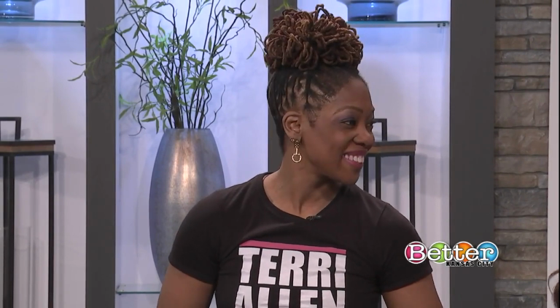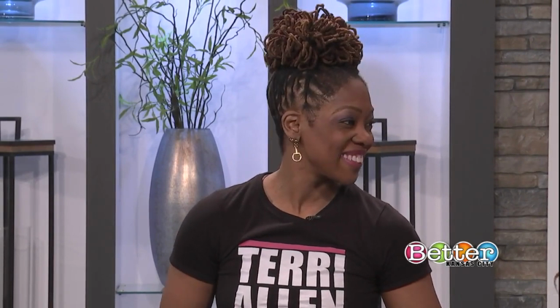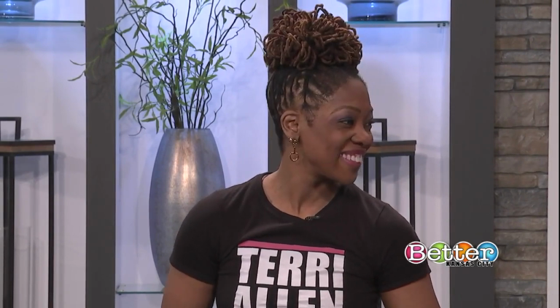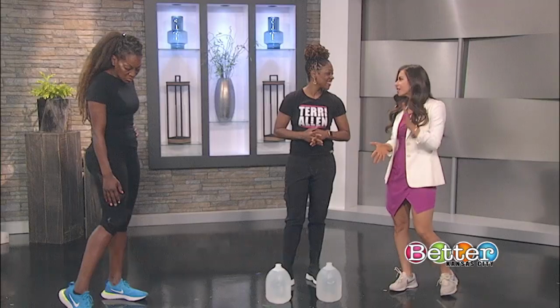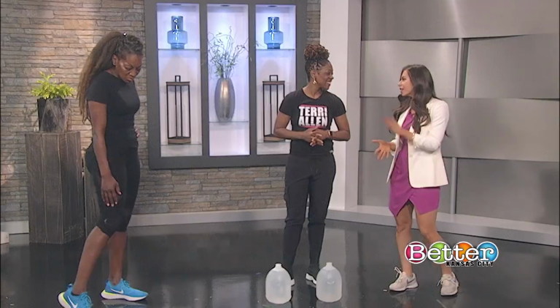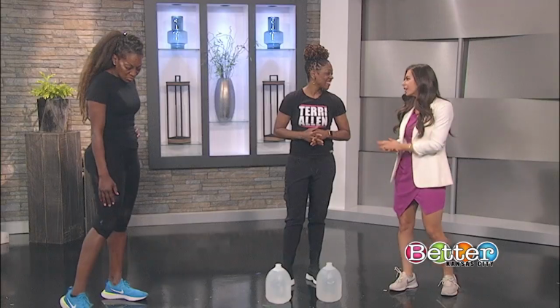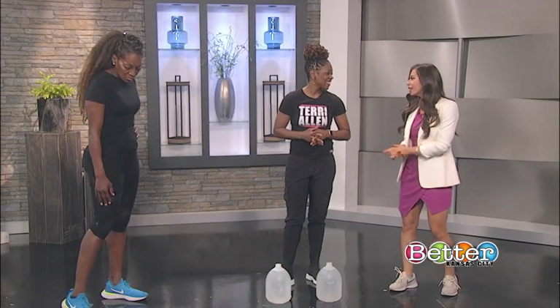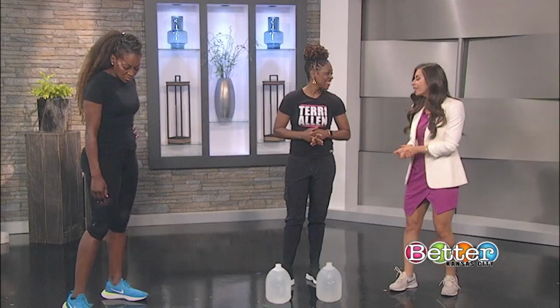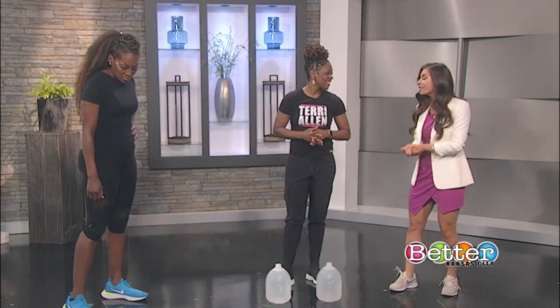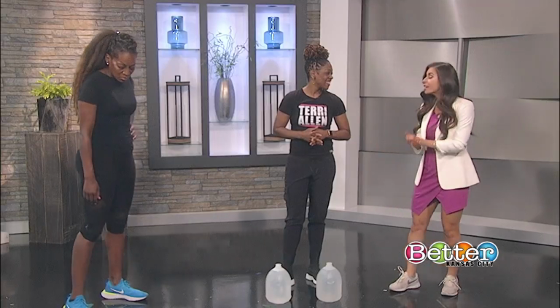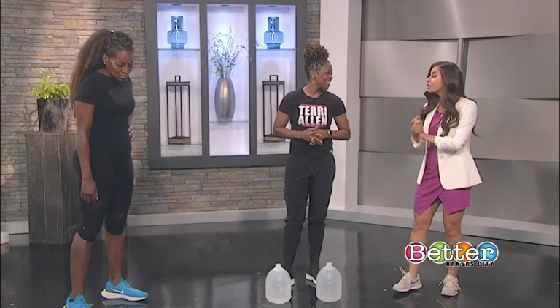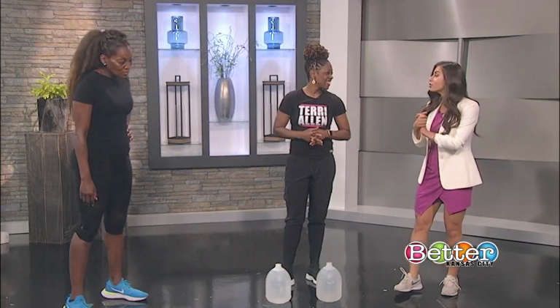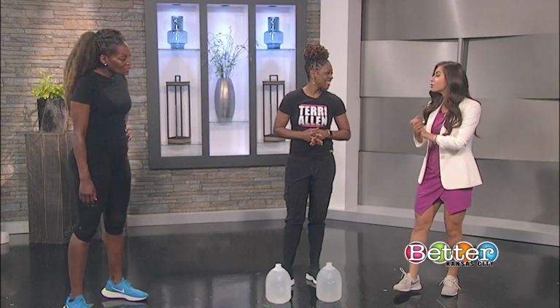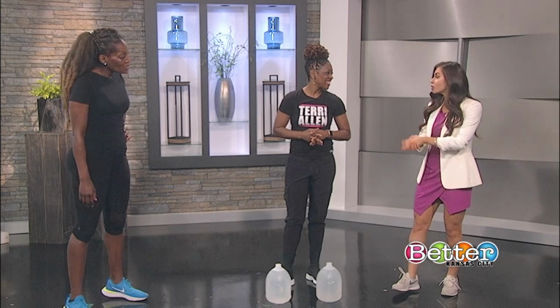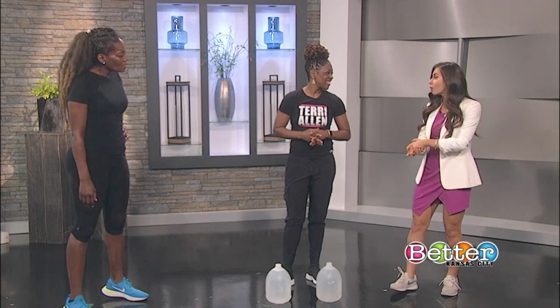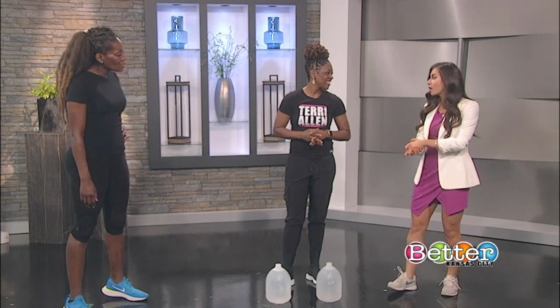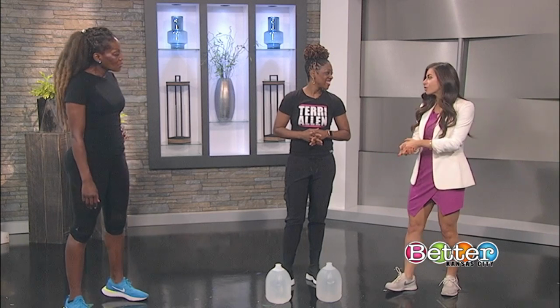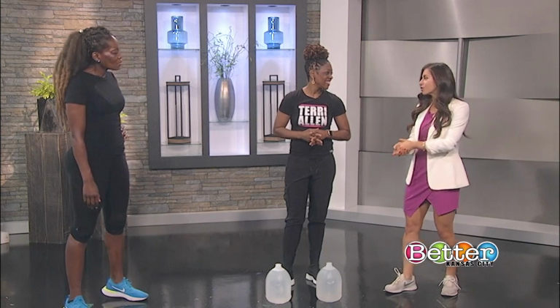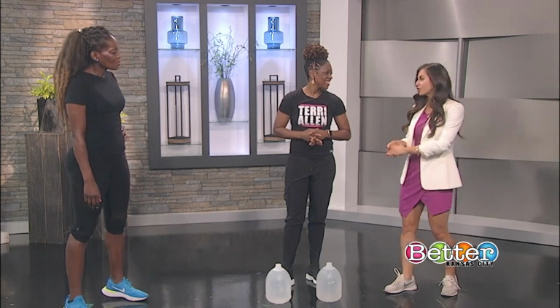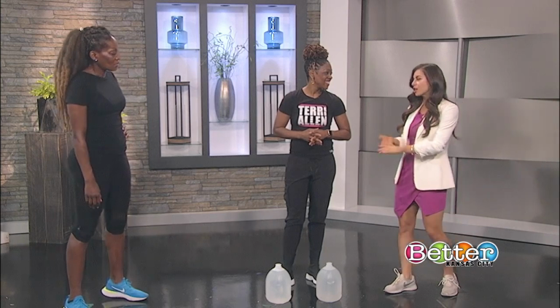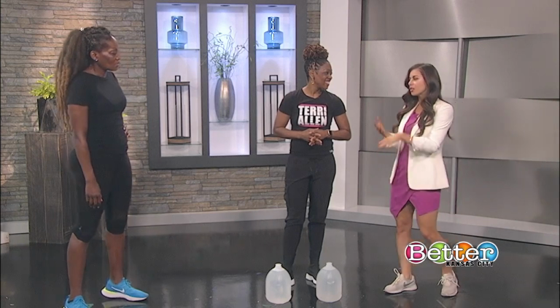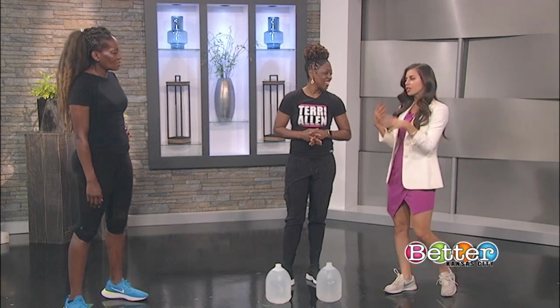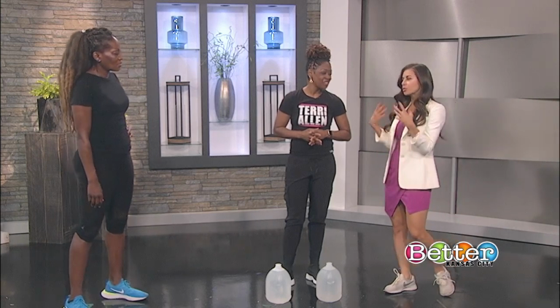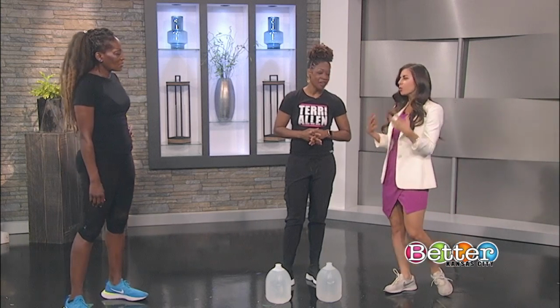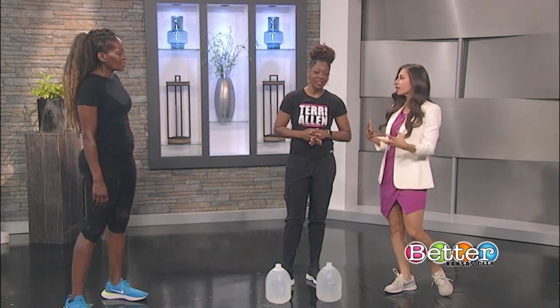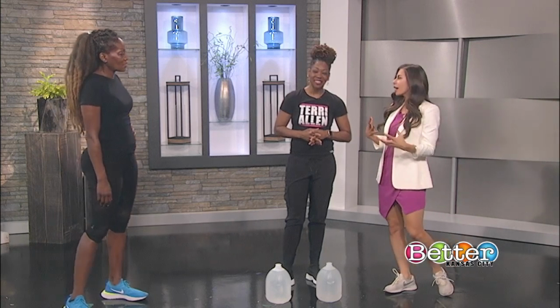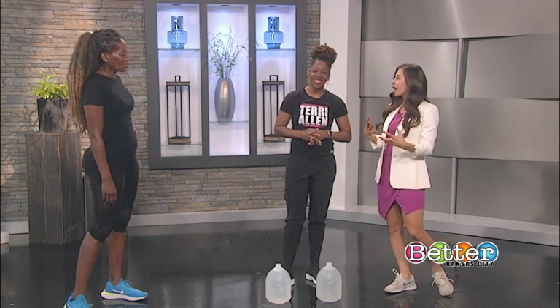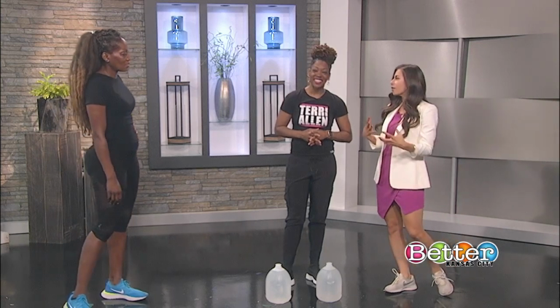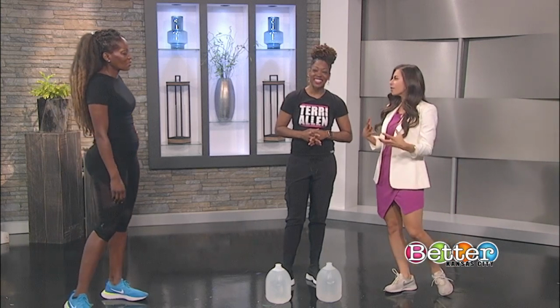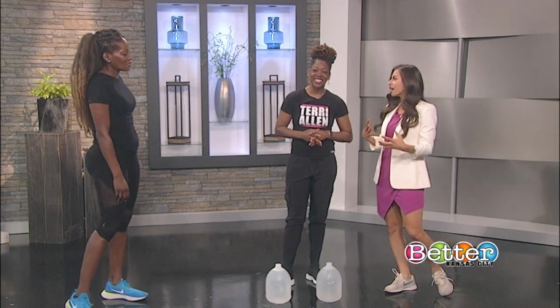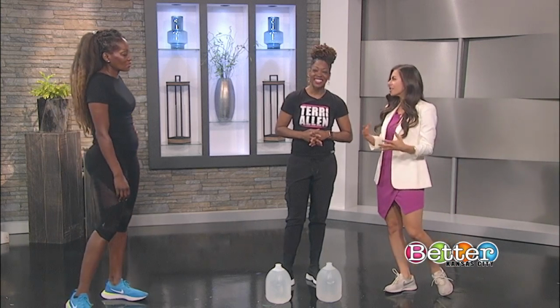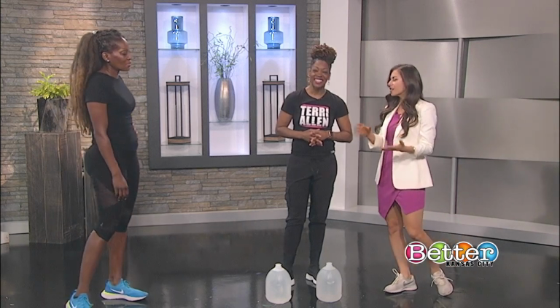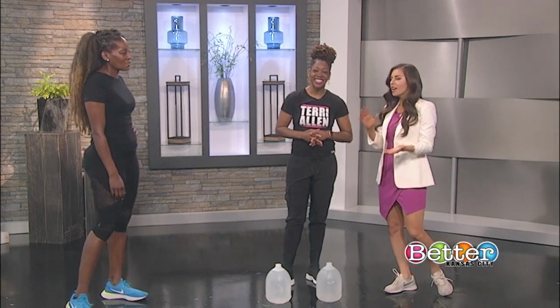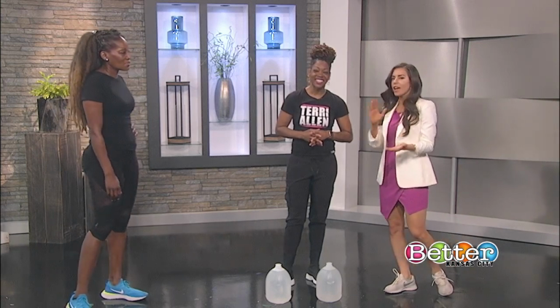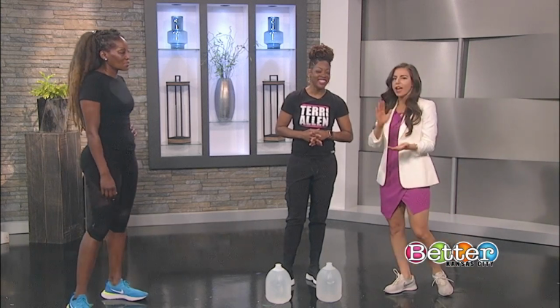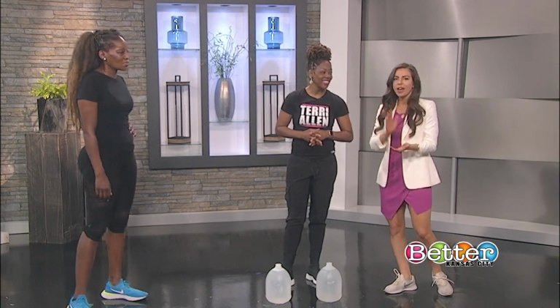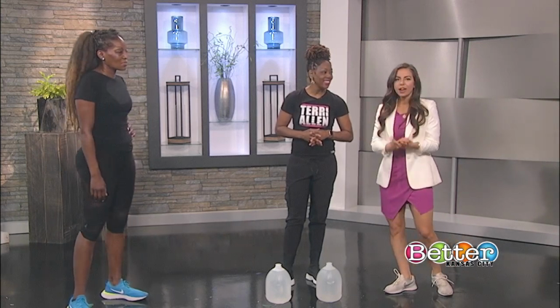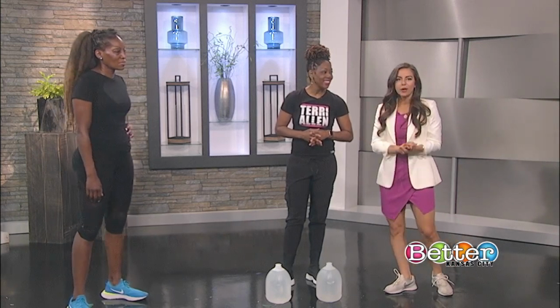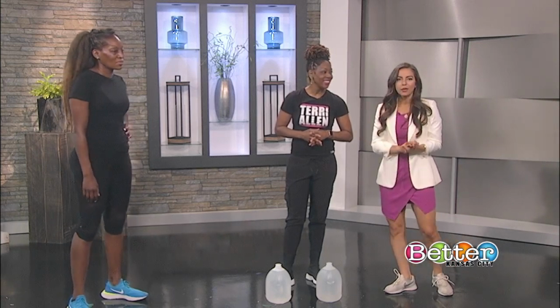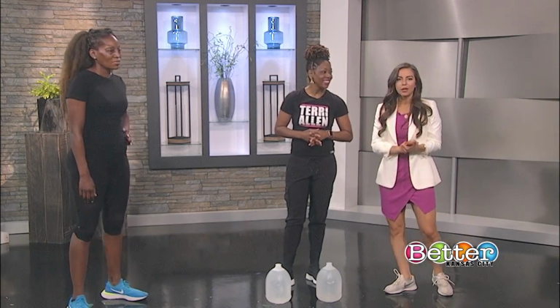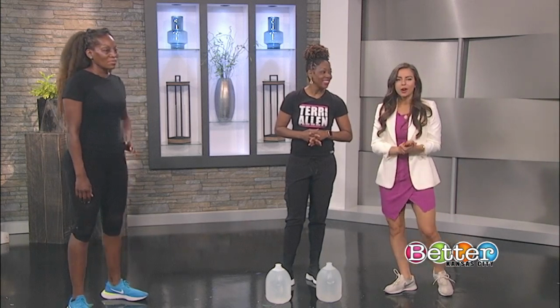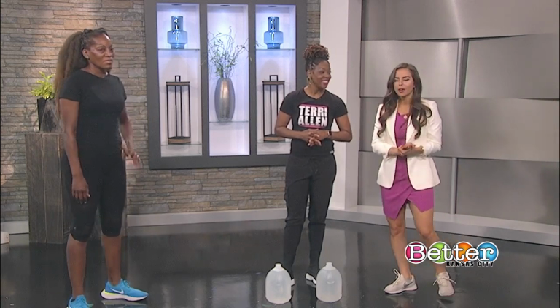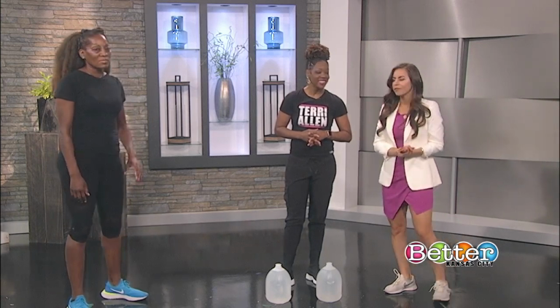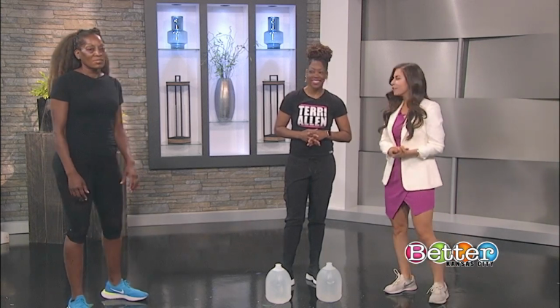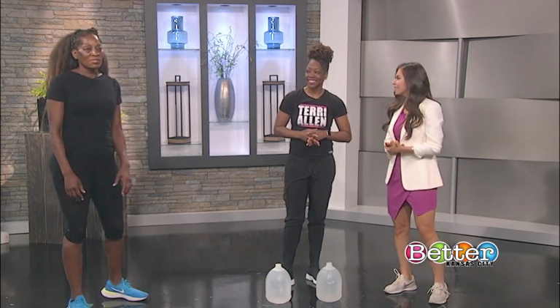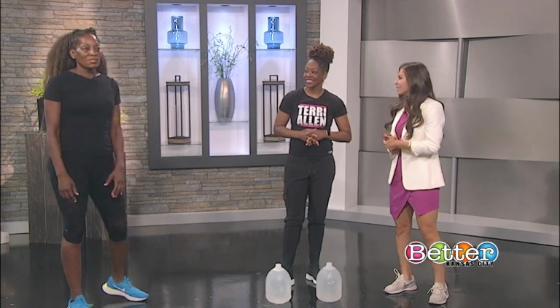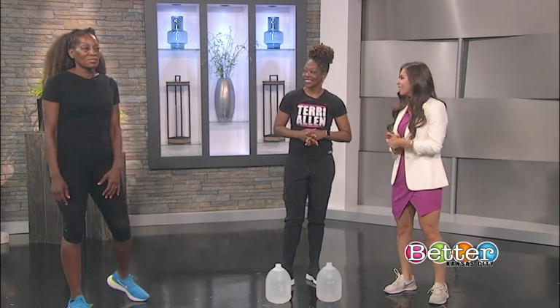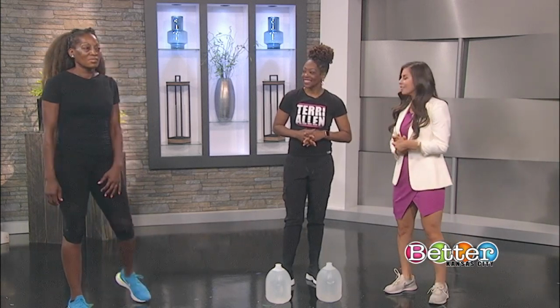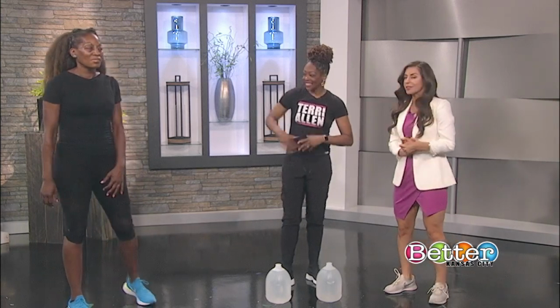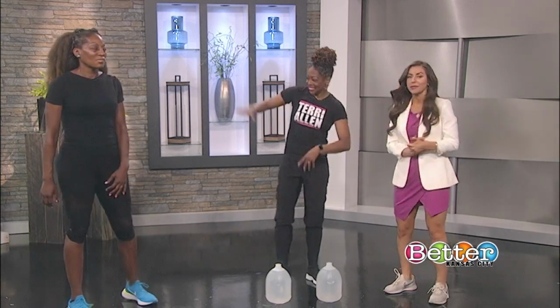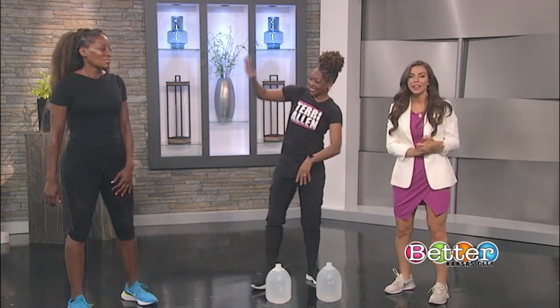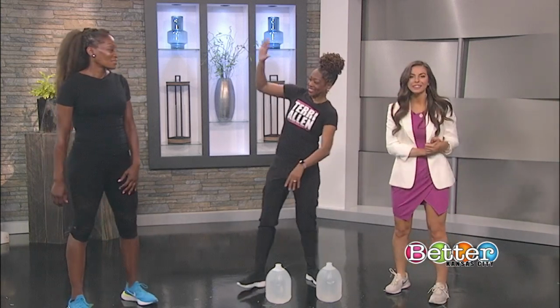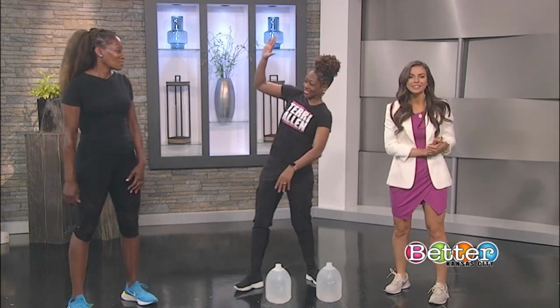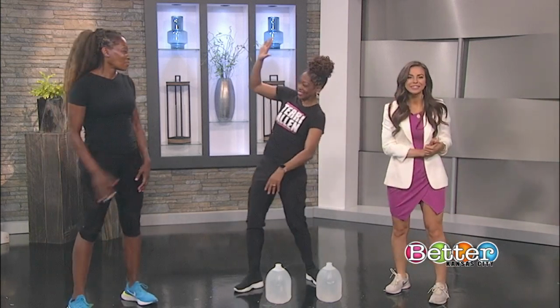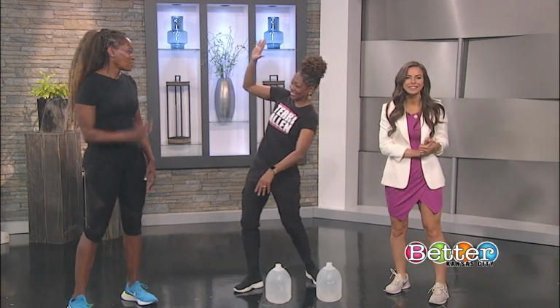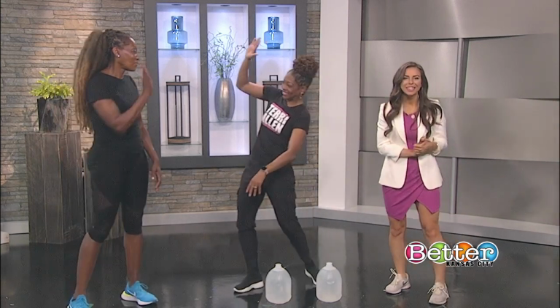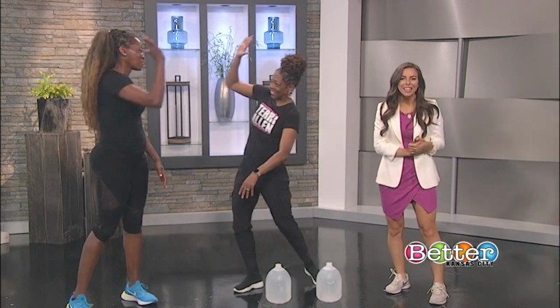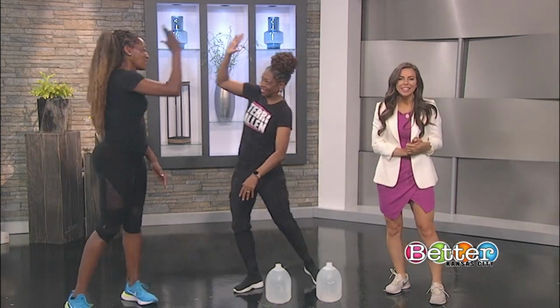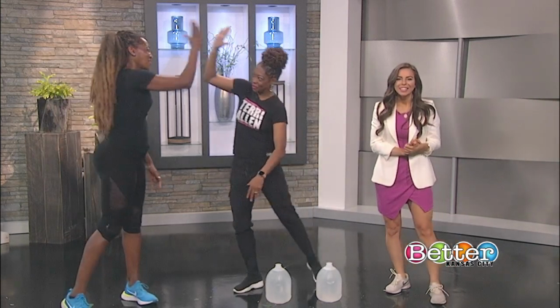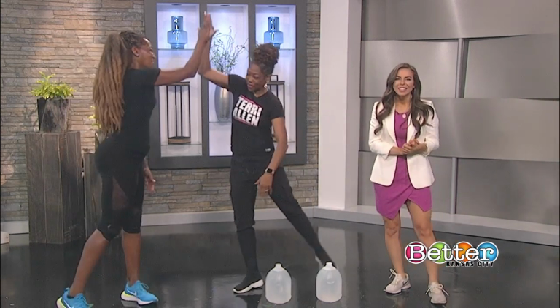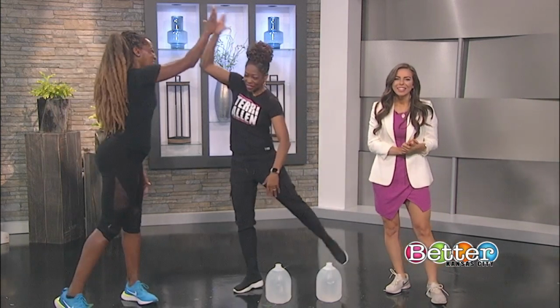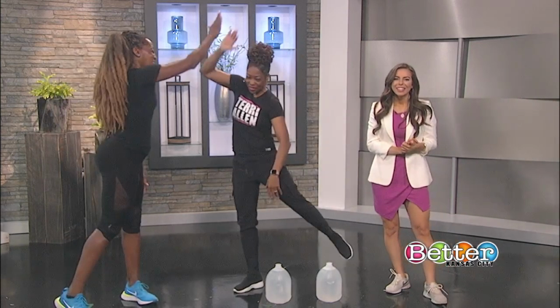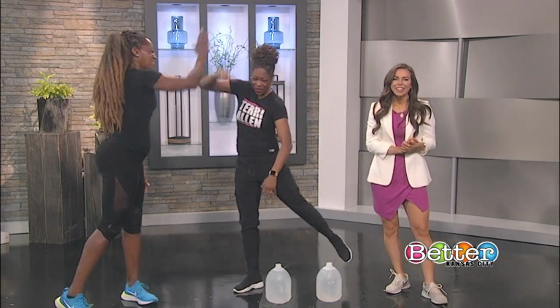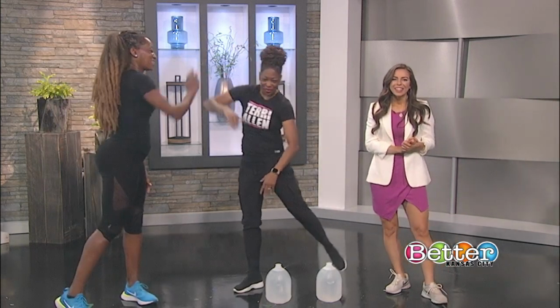Terry, thank you so much for sharing this workout with us — we can all get a little fitness in. Thank you, Miss Susan.